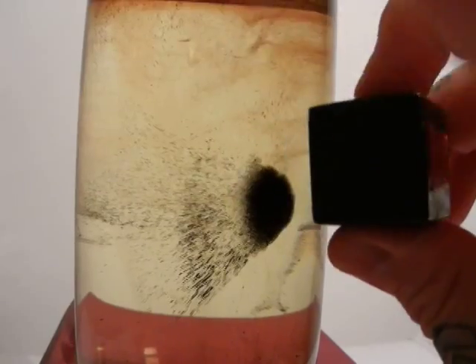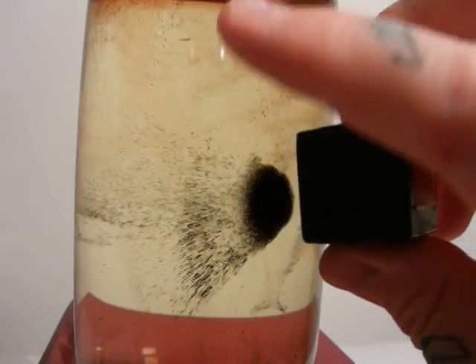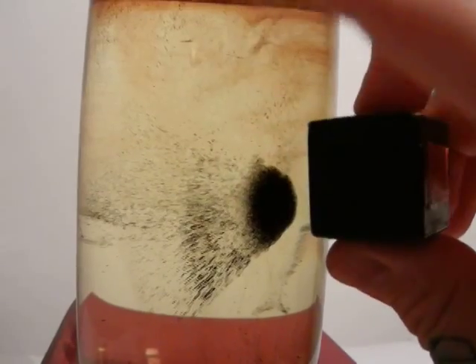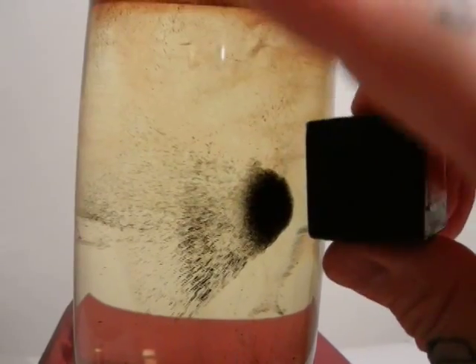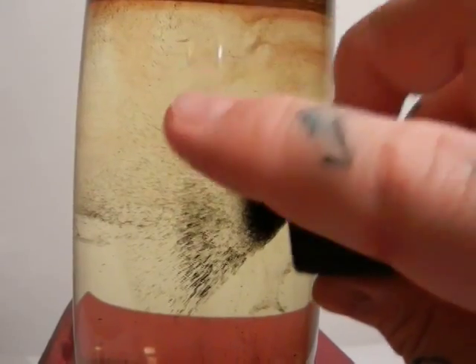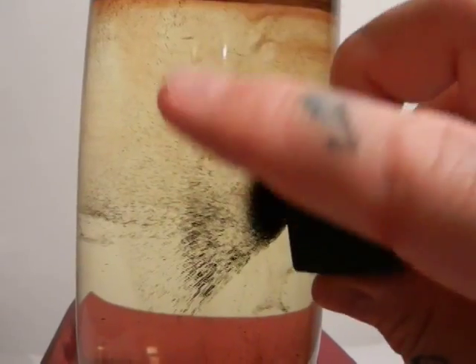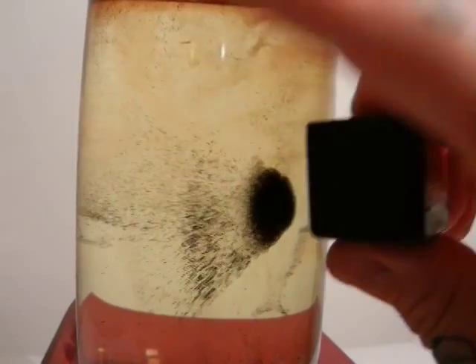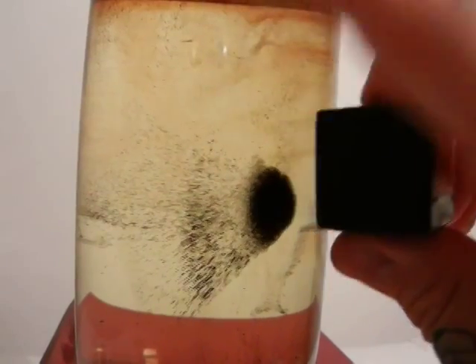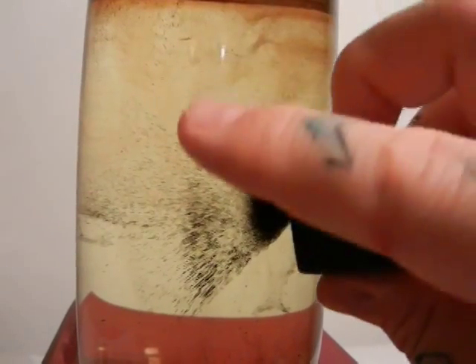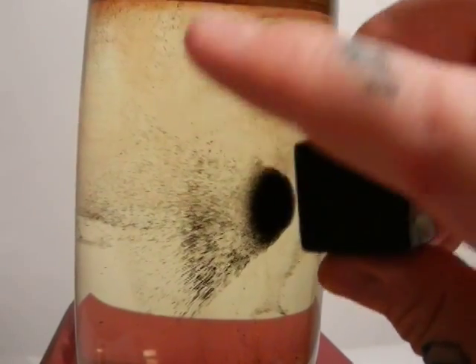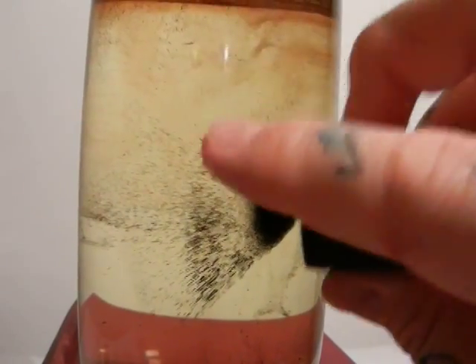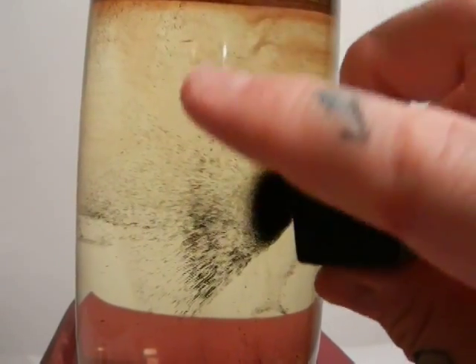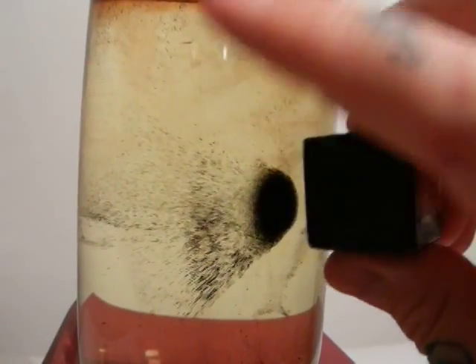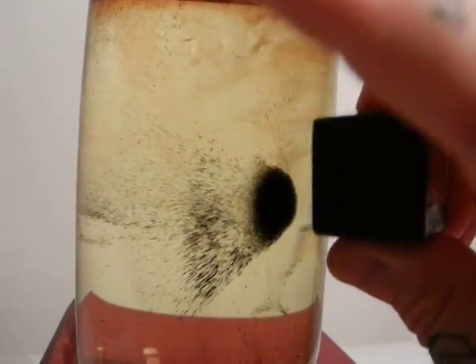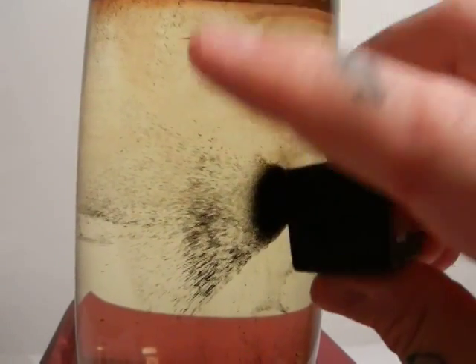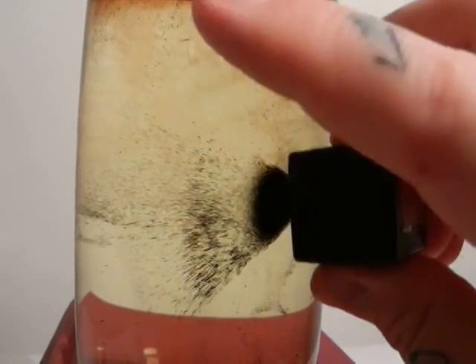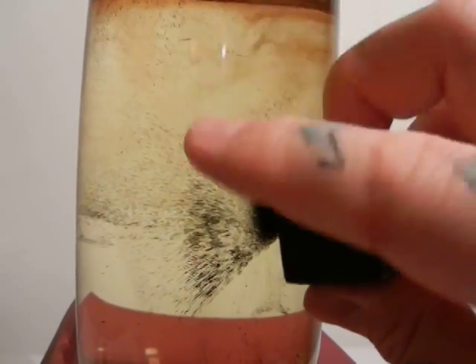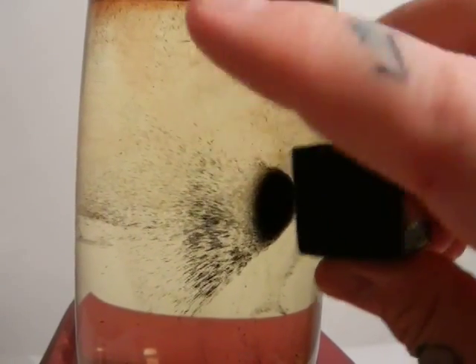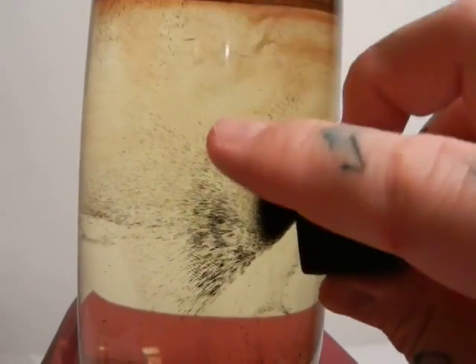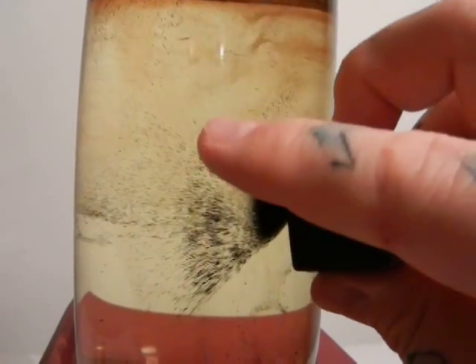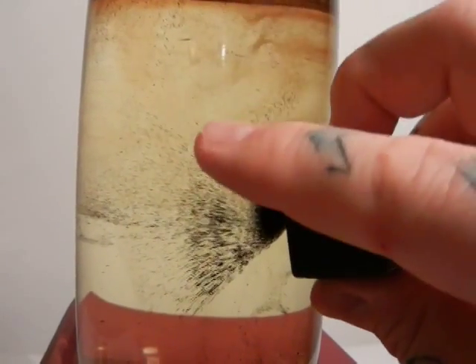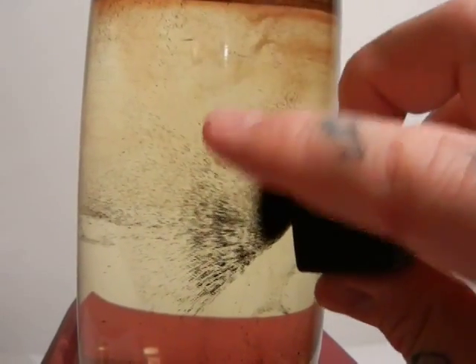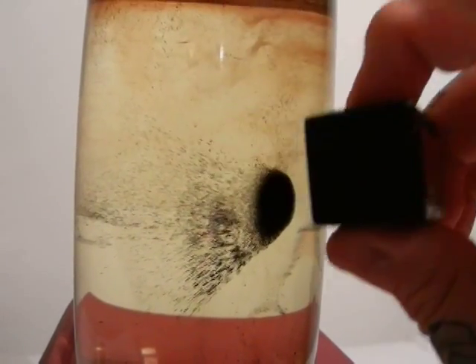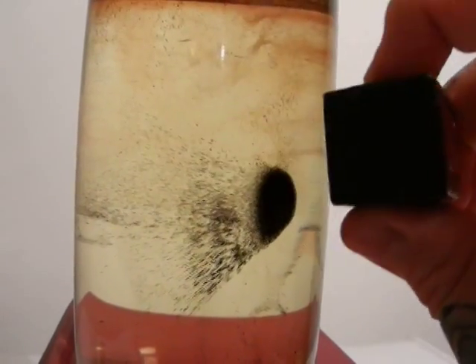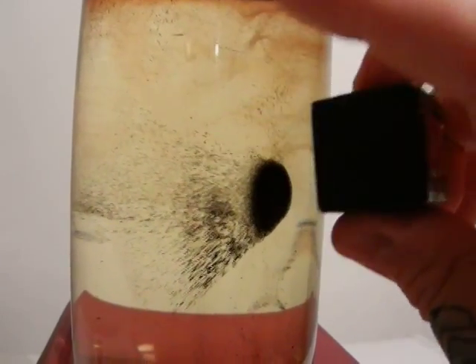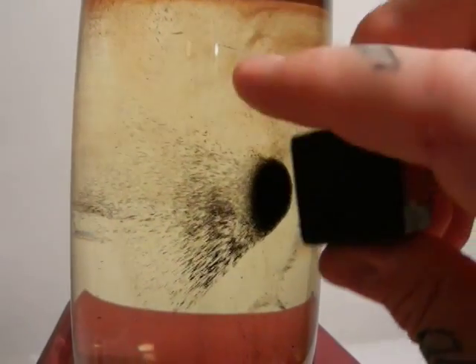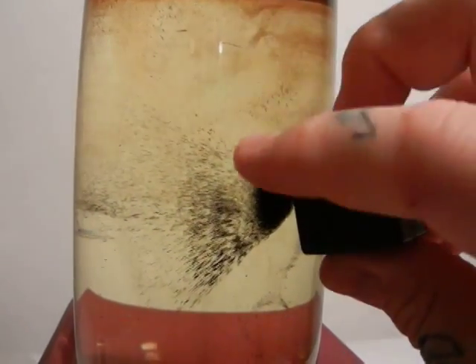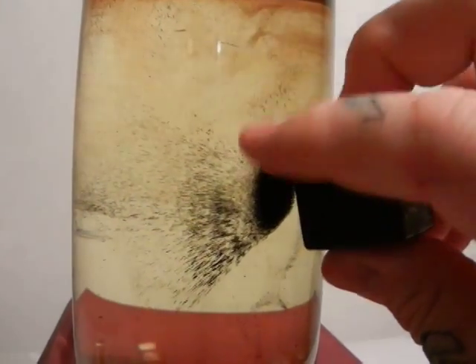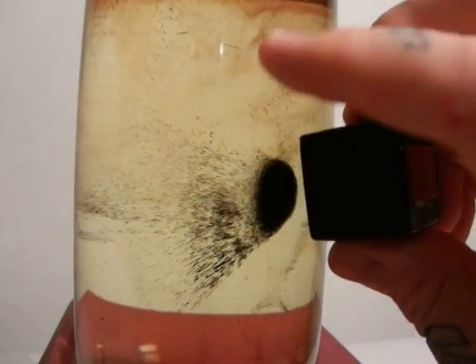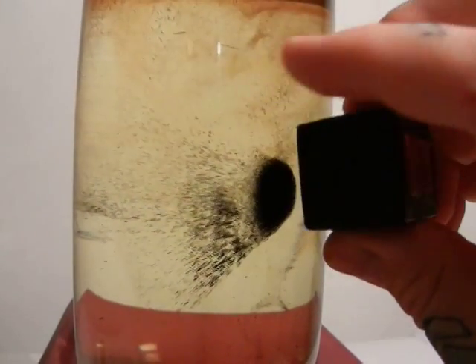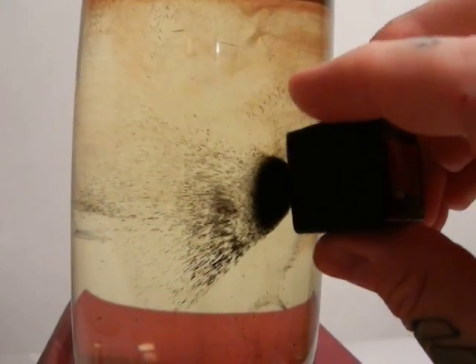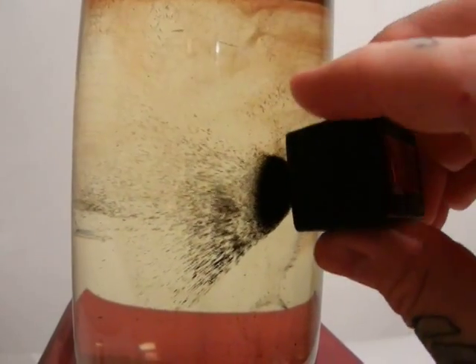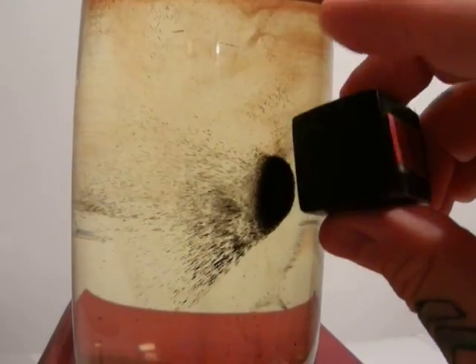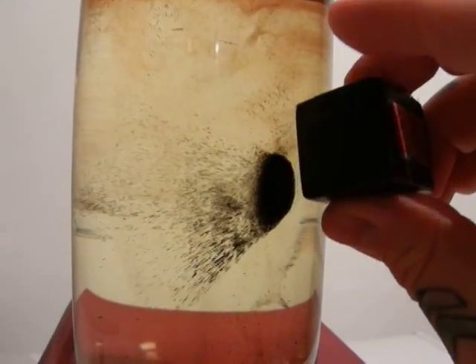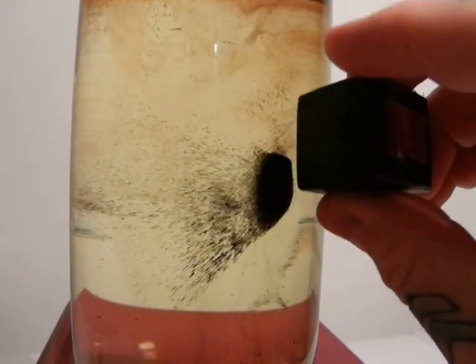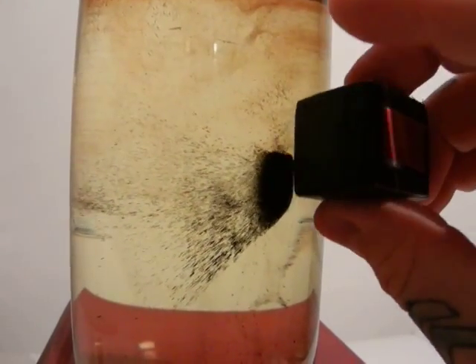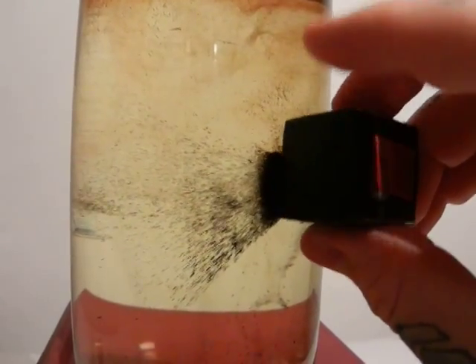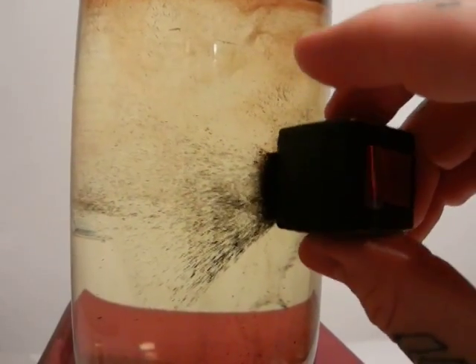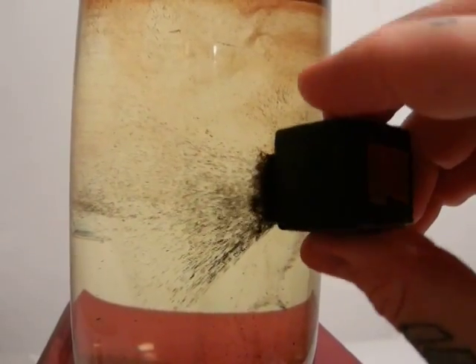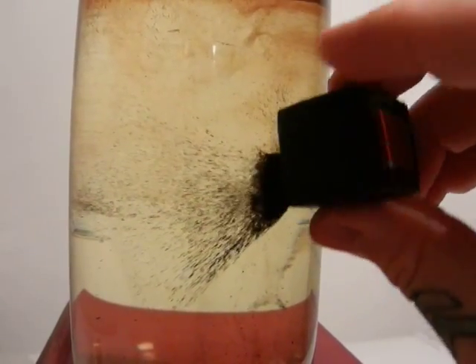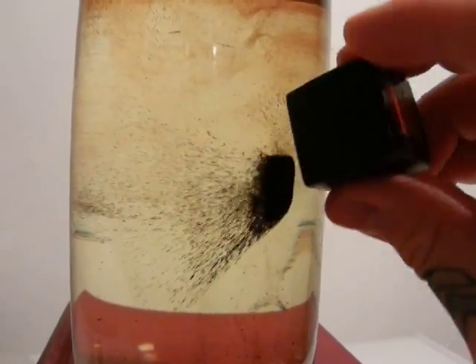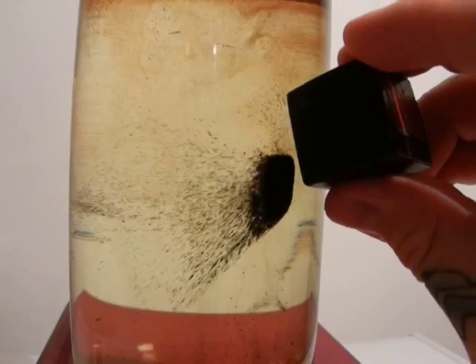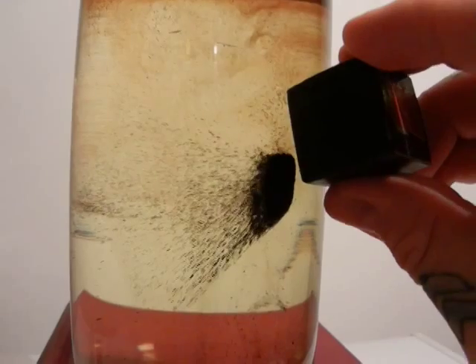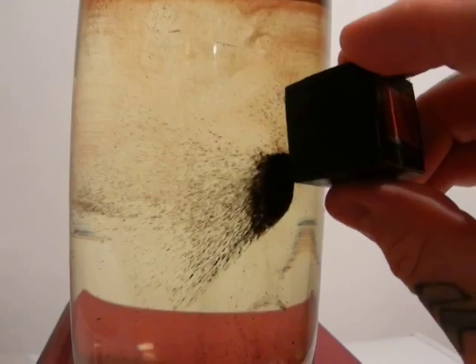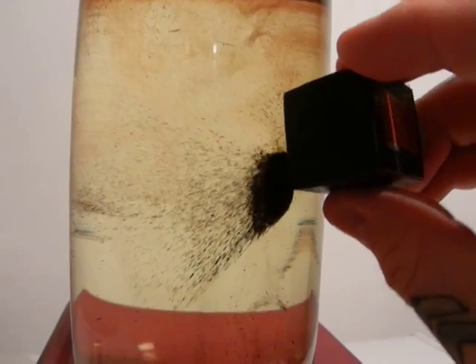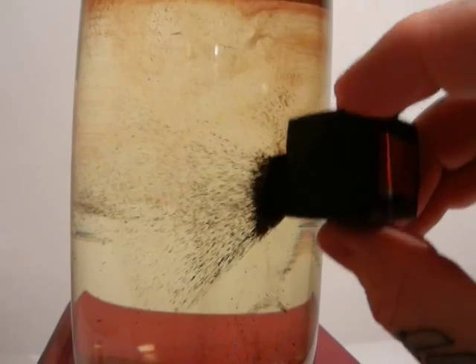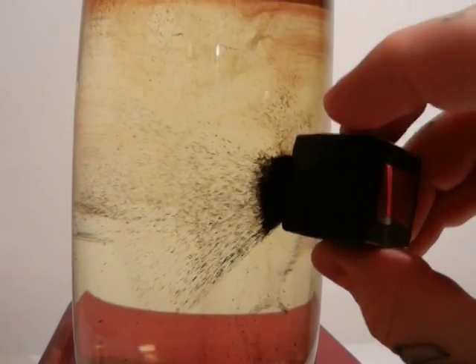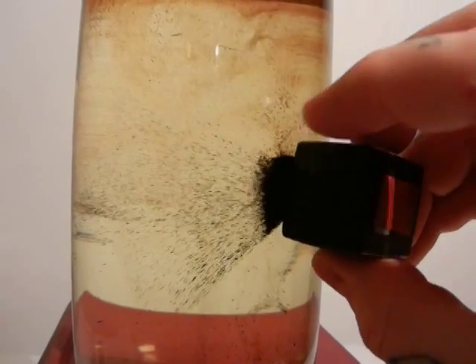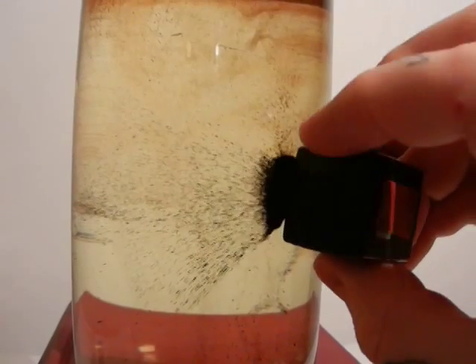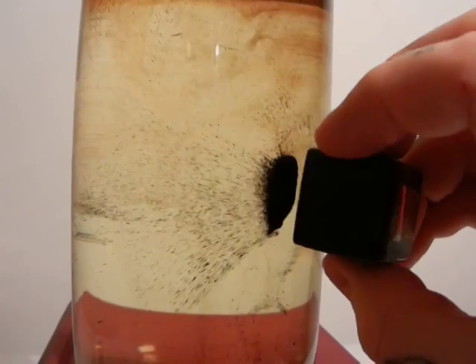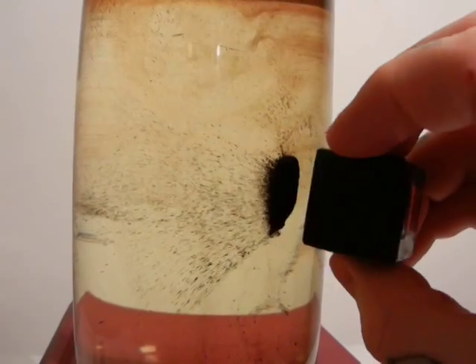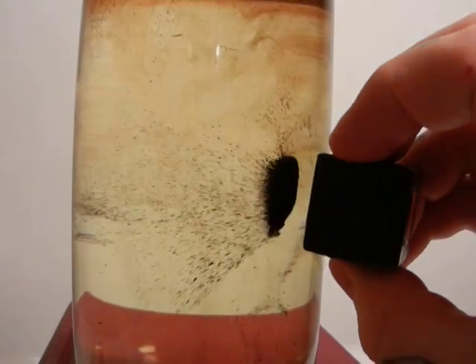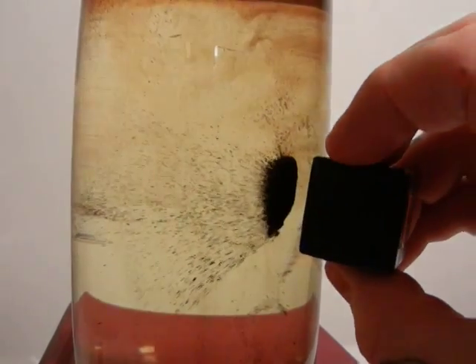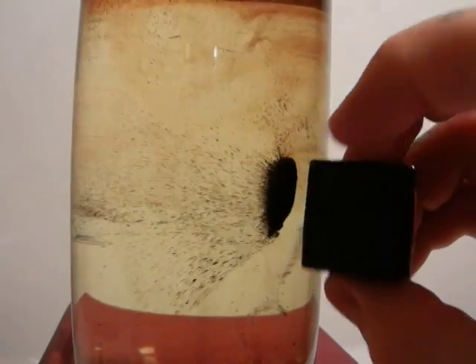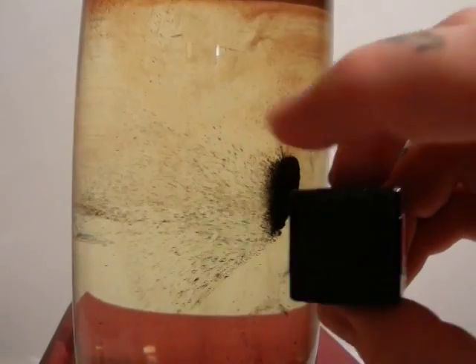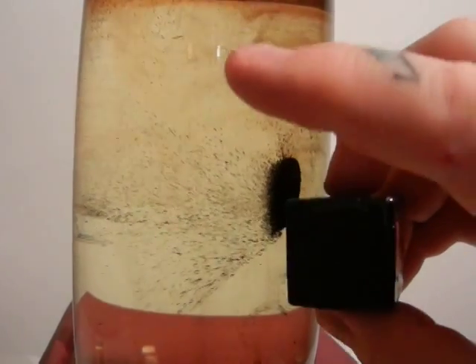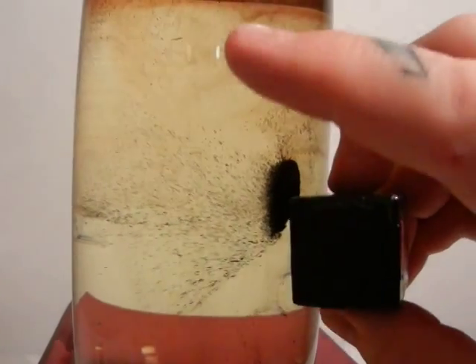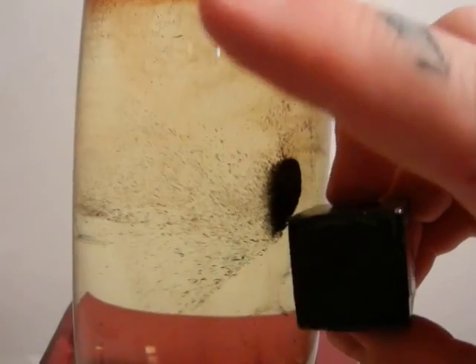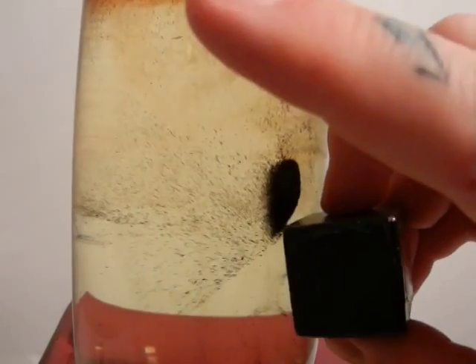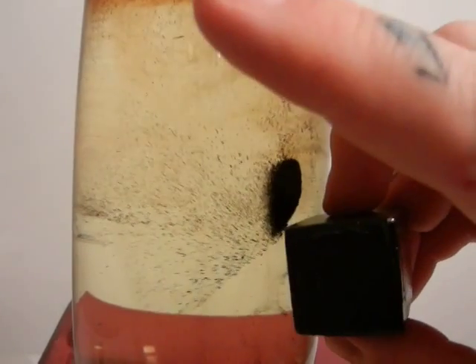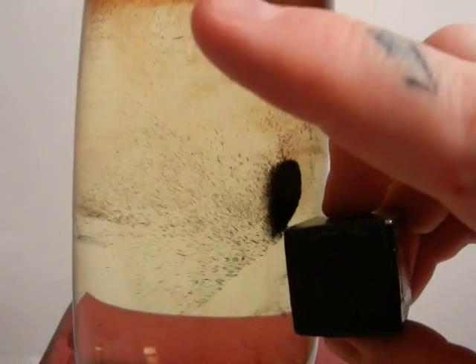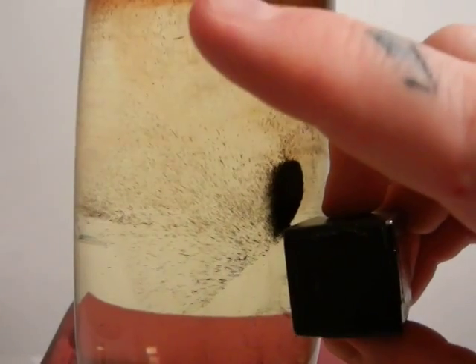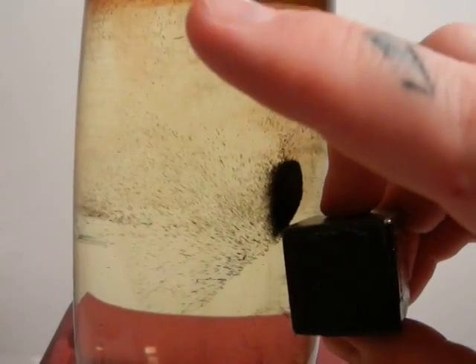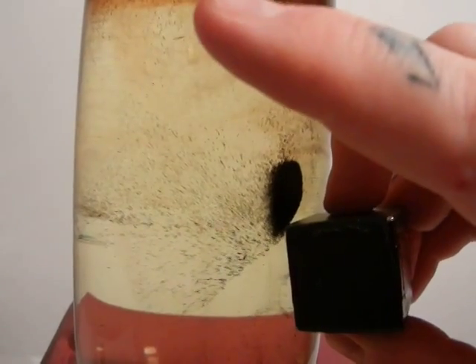Just remember: do not get it hot. Don't leave it in a hot place or leave it in a hot car. You'll ruin it and have to make it again, but it only costs a dollar to make.